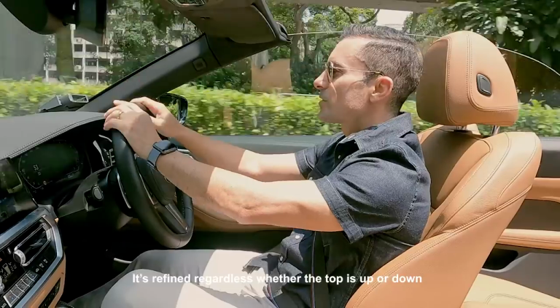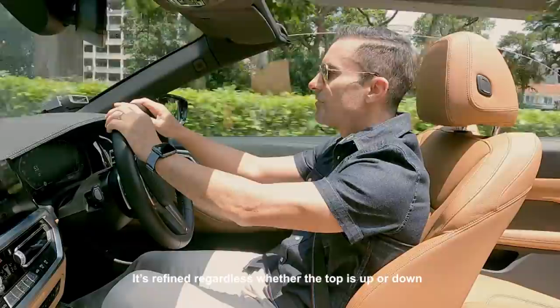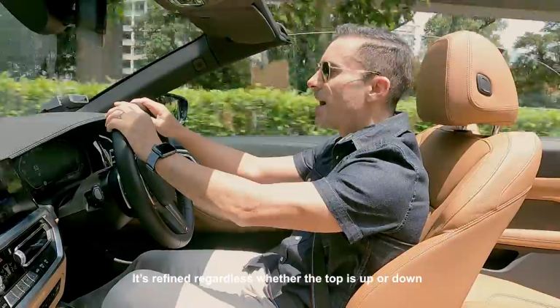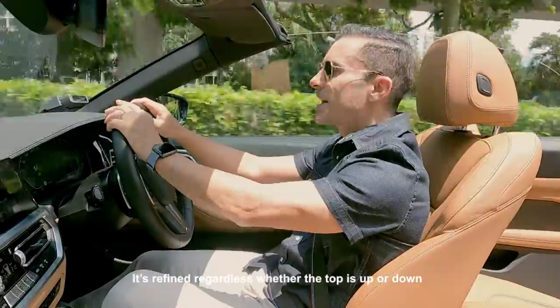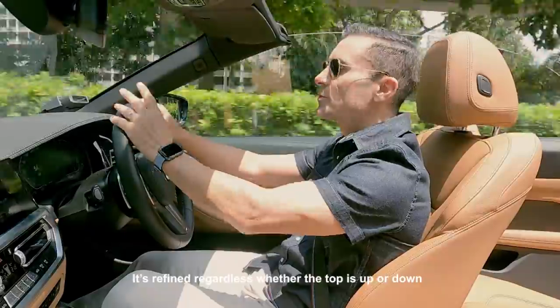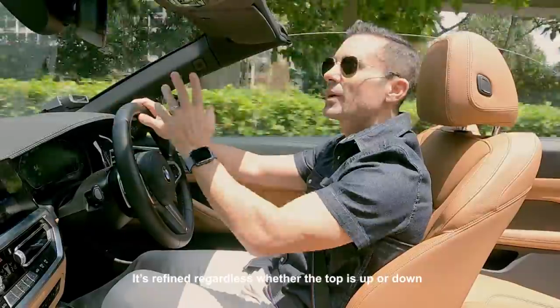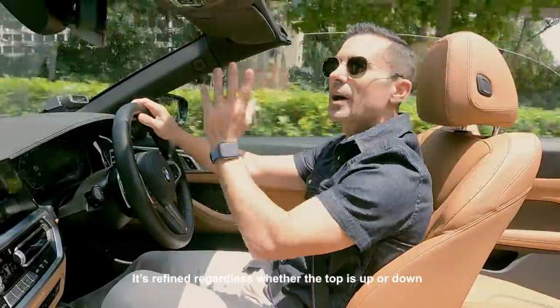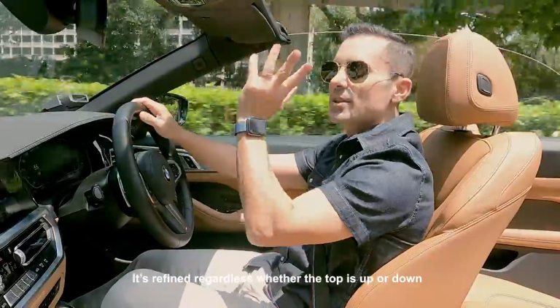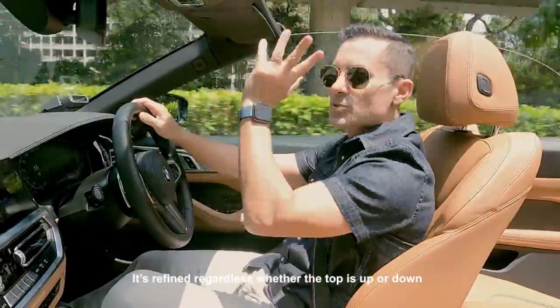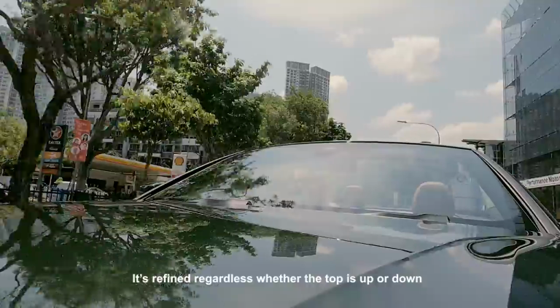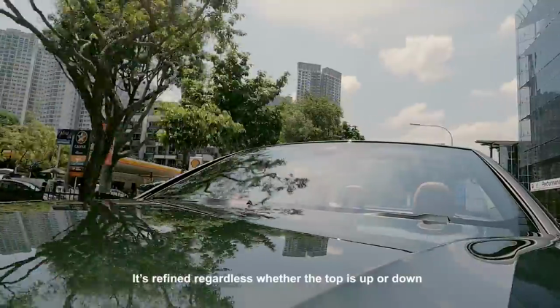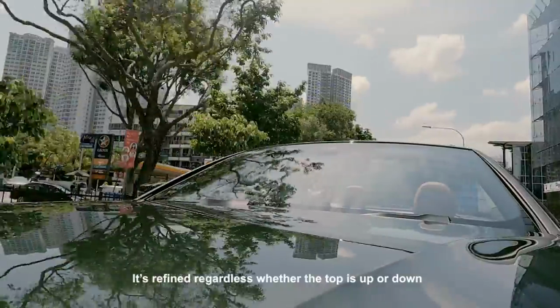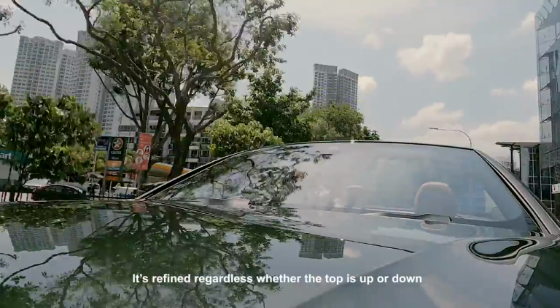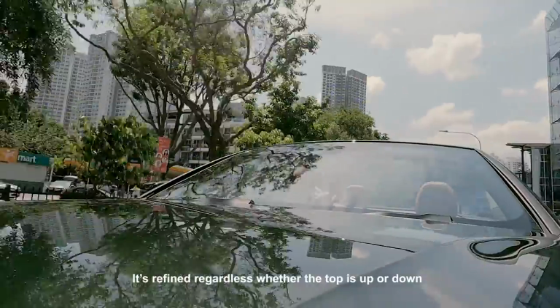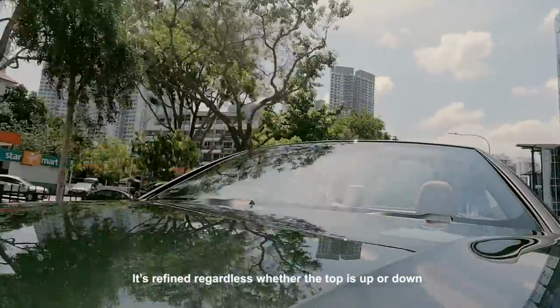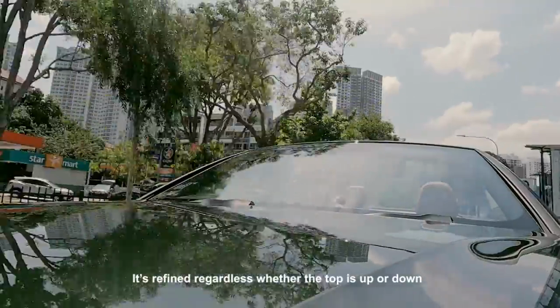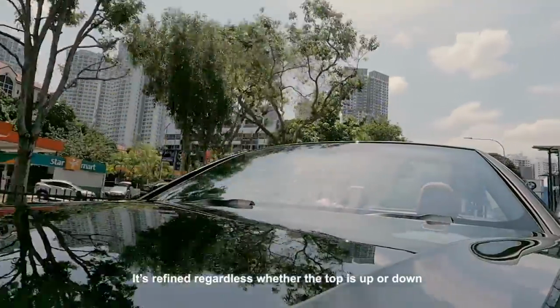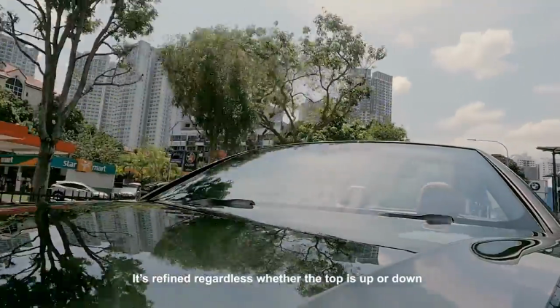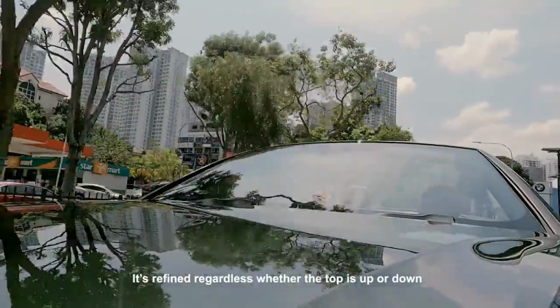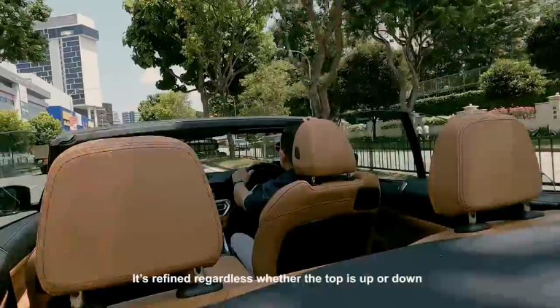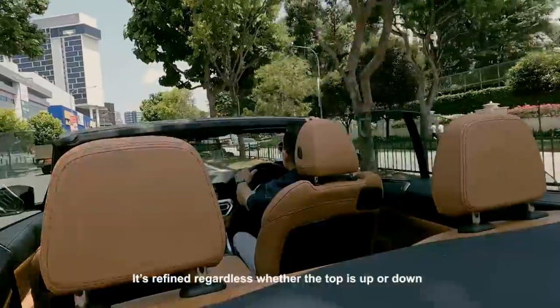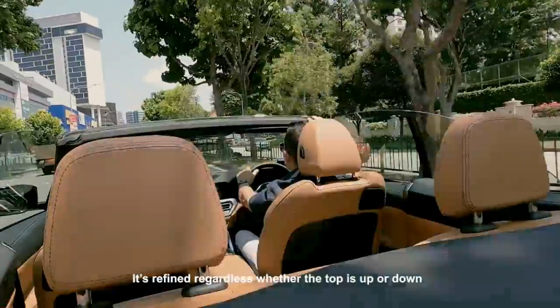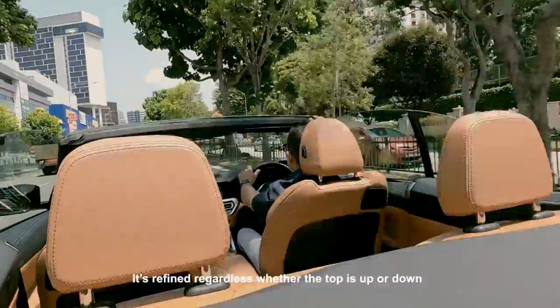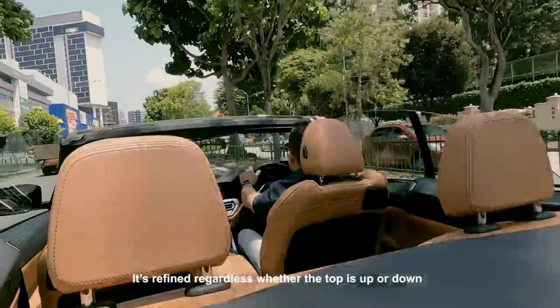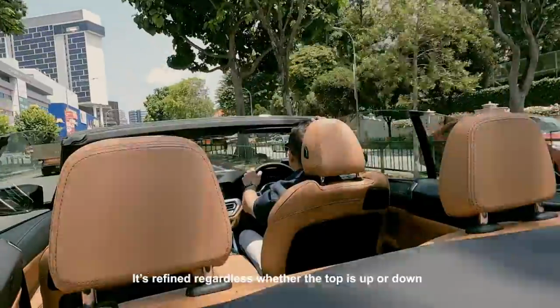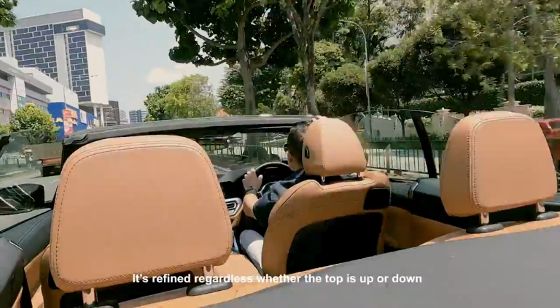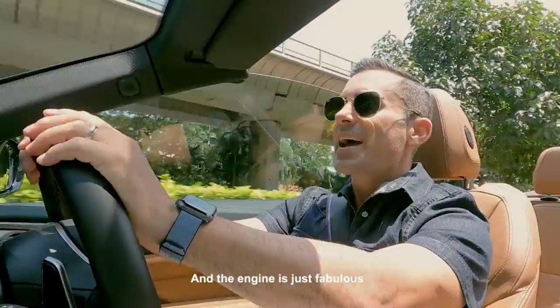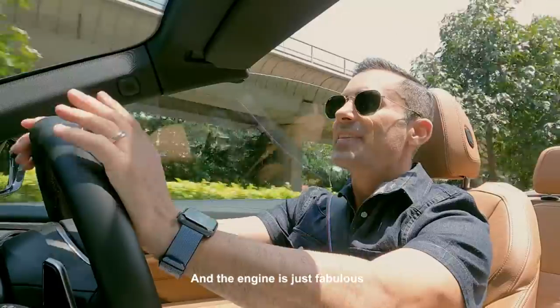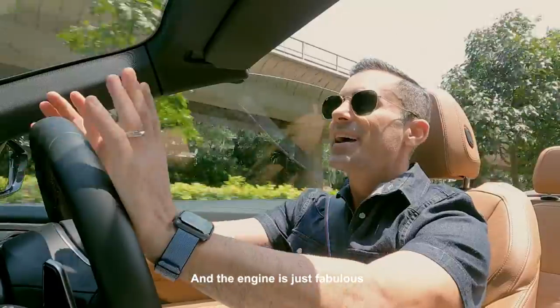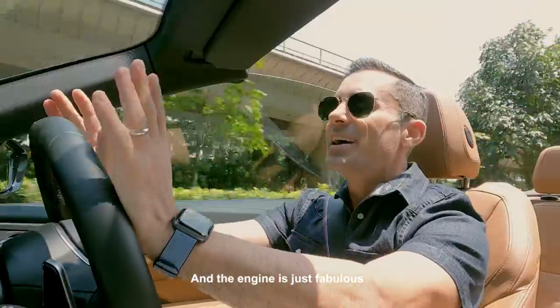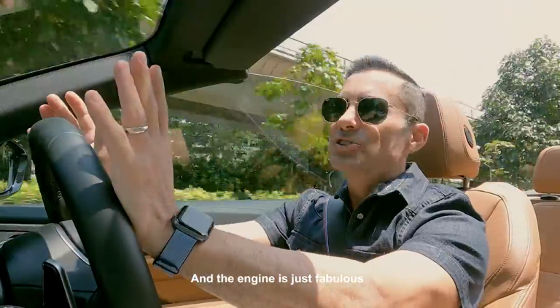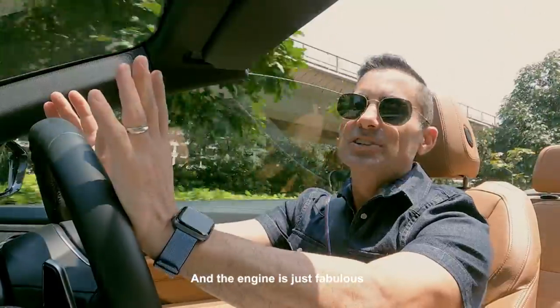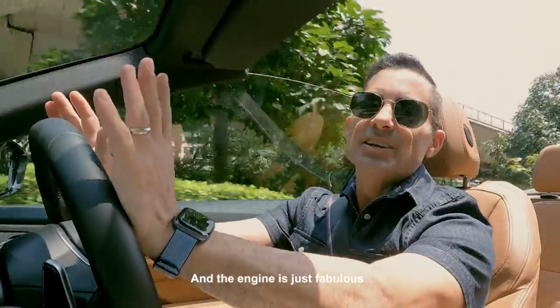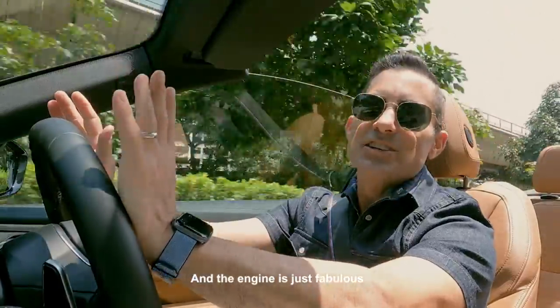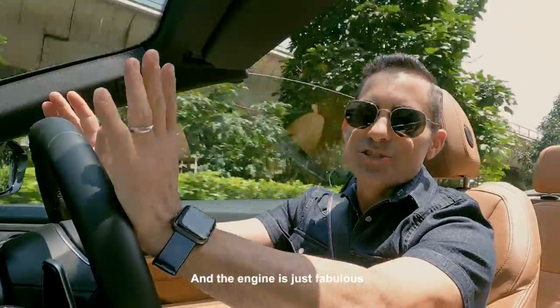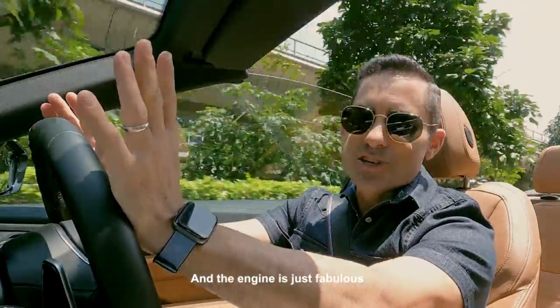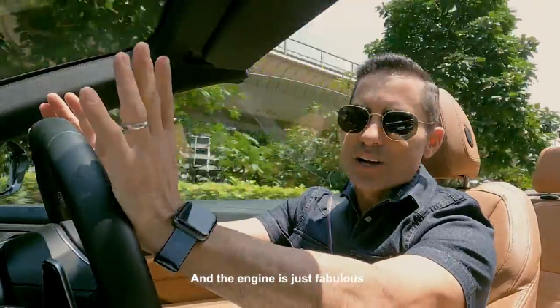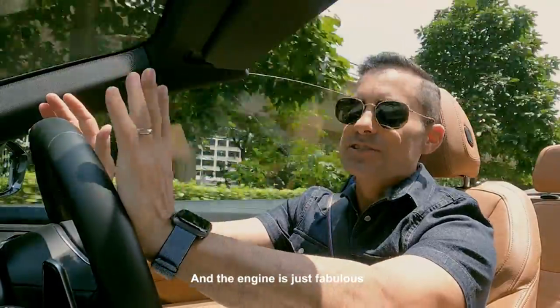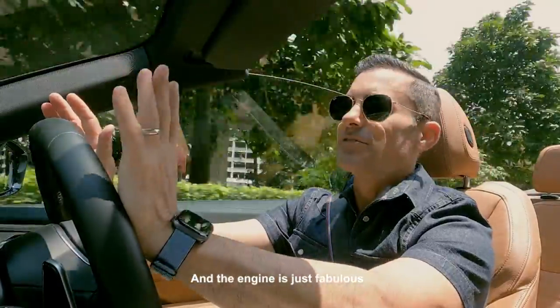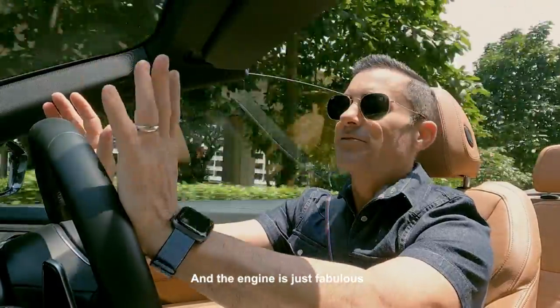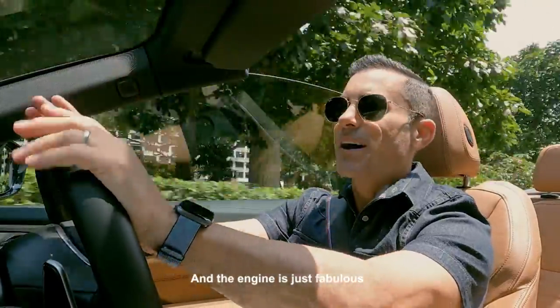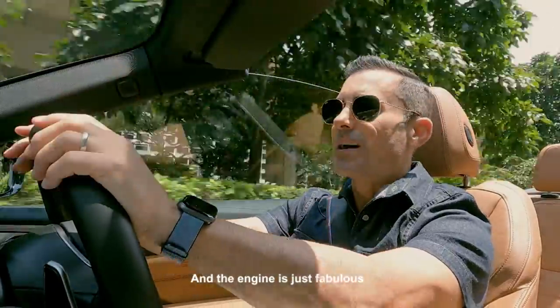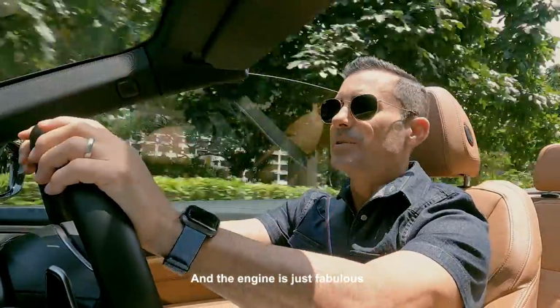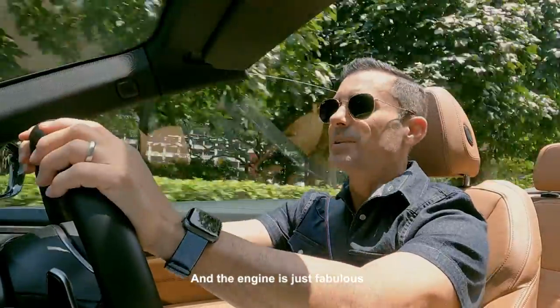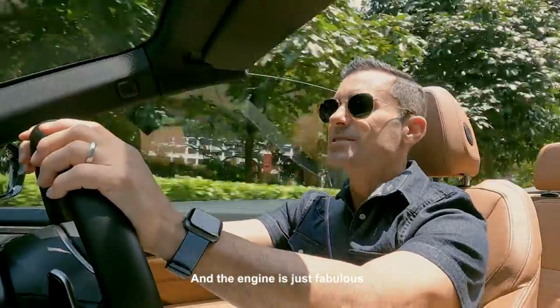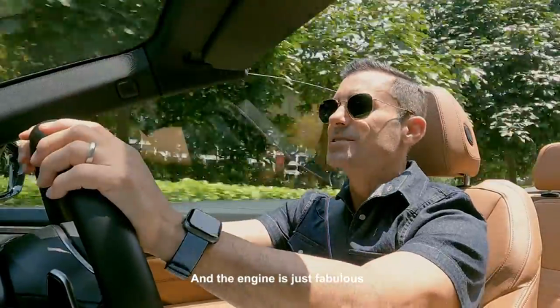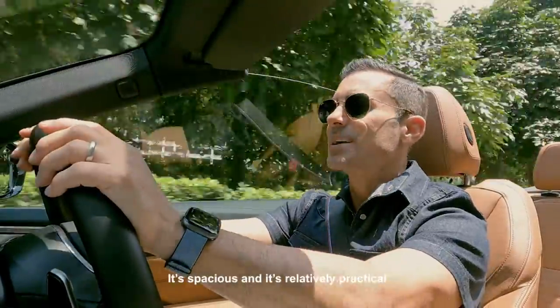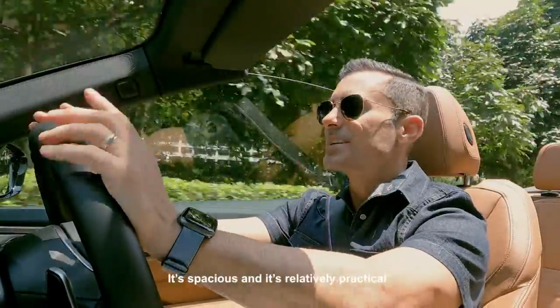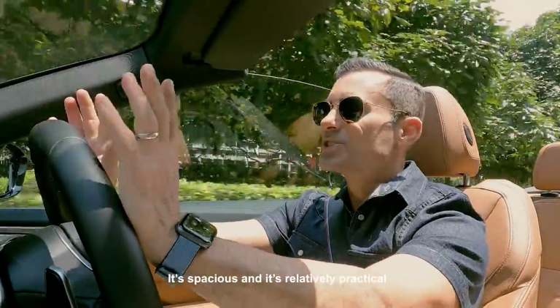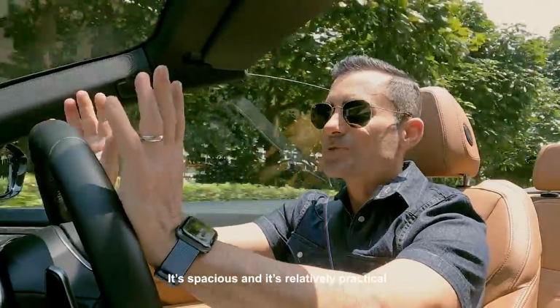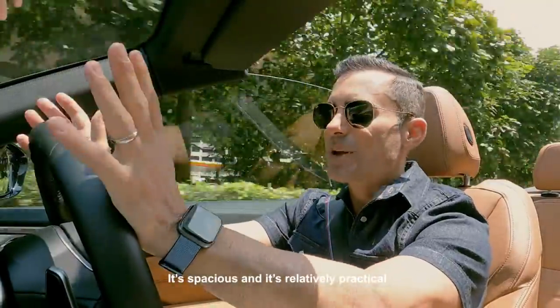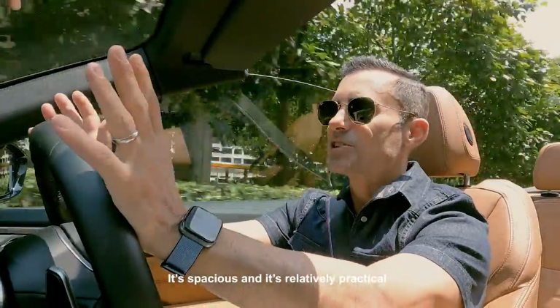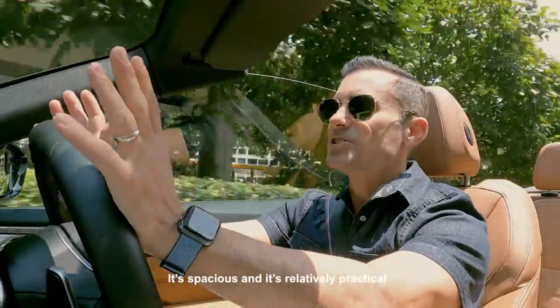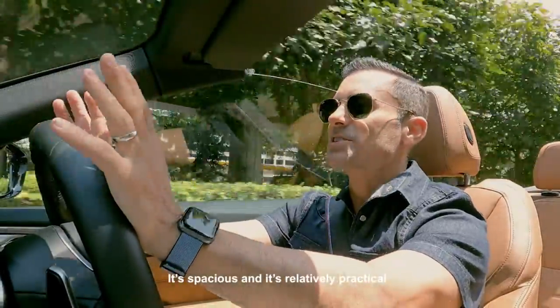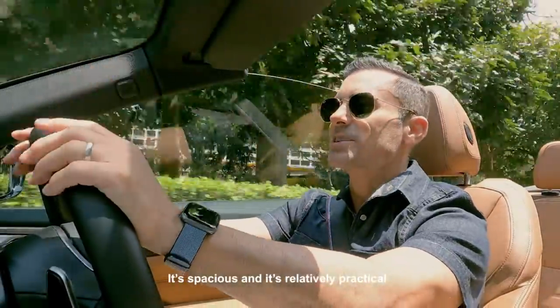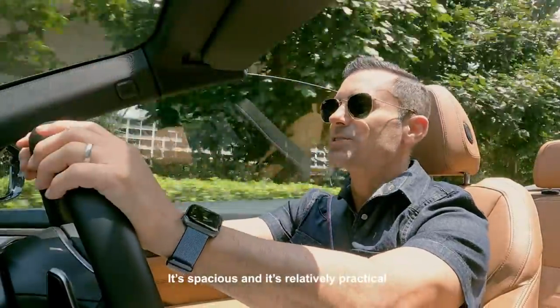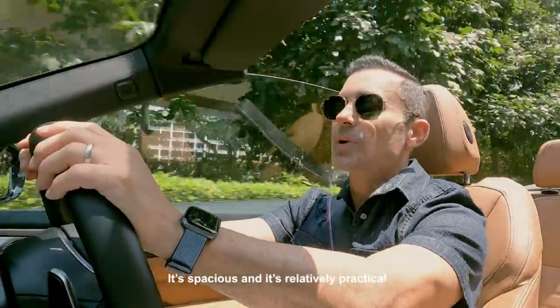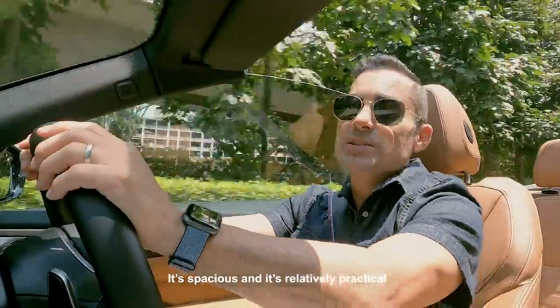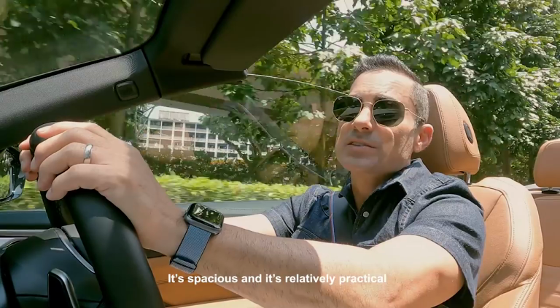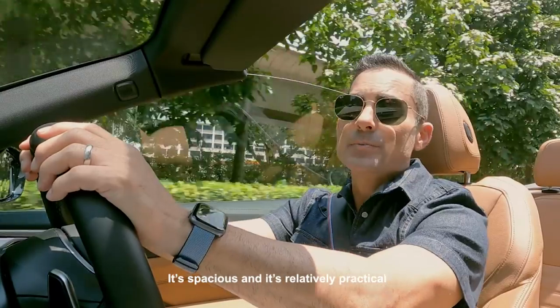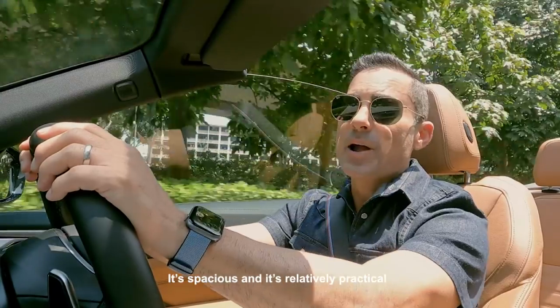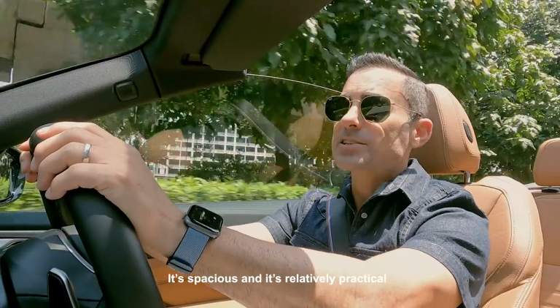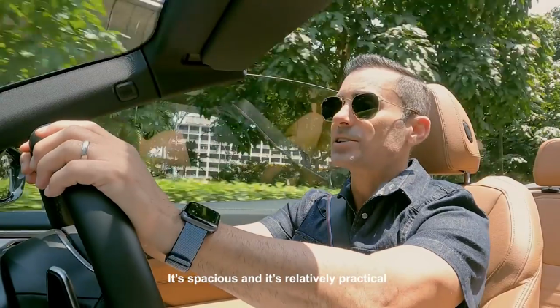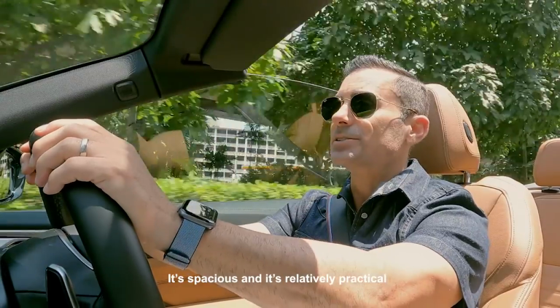It's refined regardless of whether the top is up or down, and the engine is just fabulous. It's spacious and it's relatively practical.